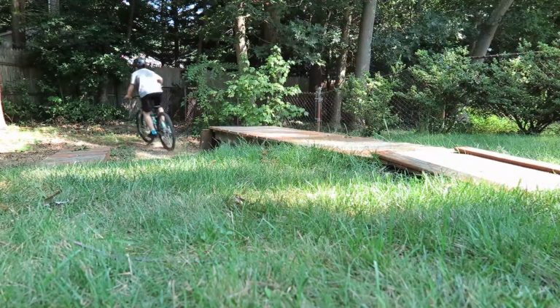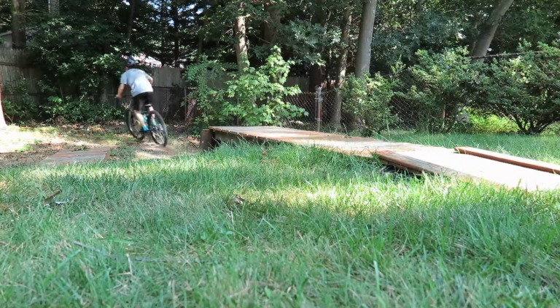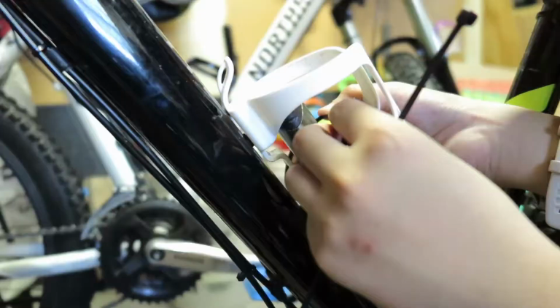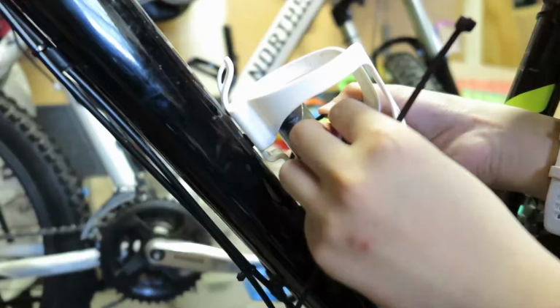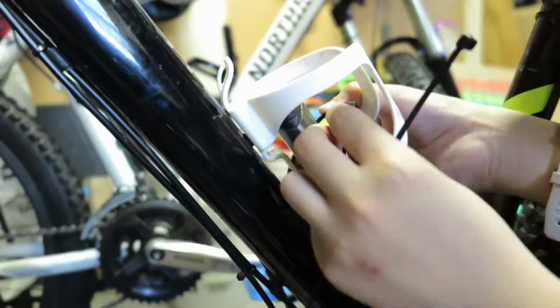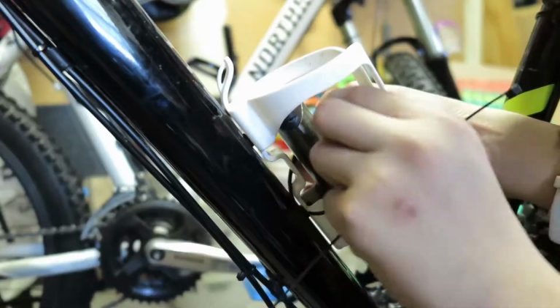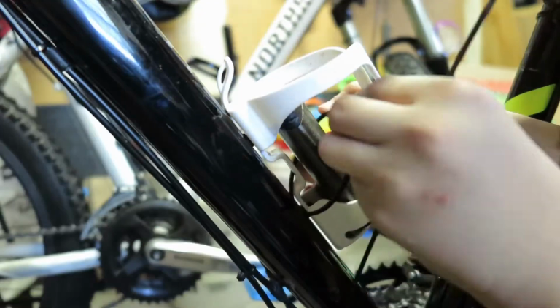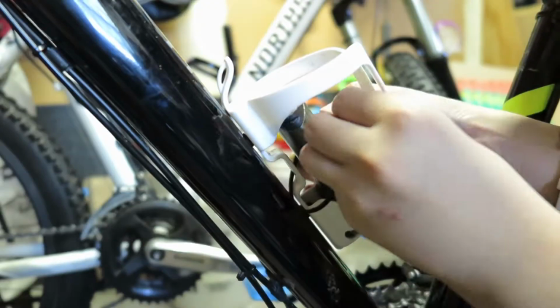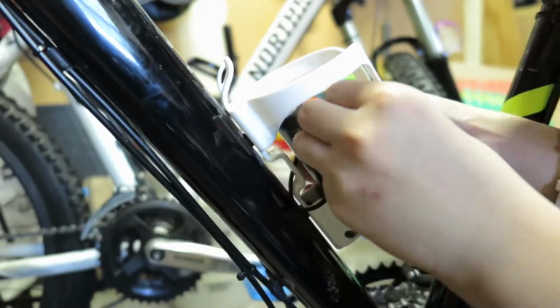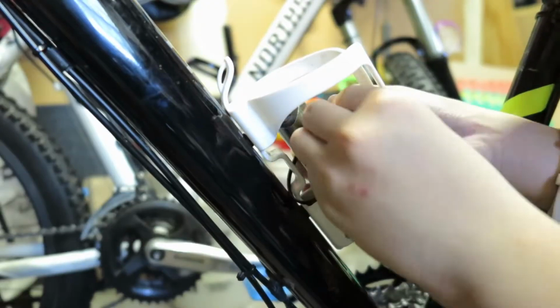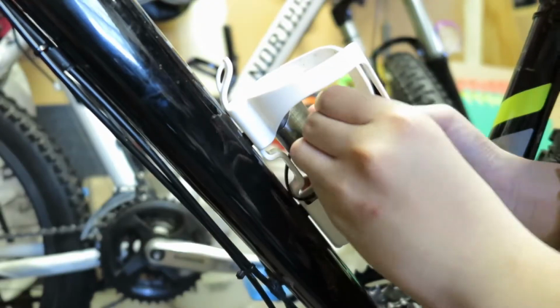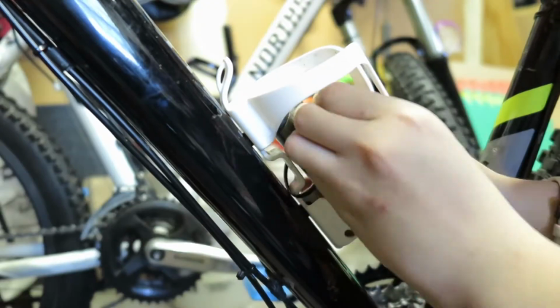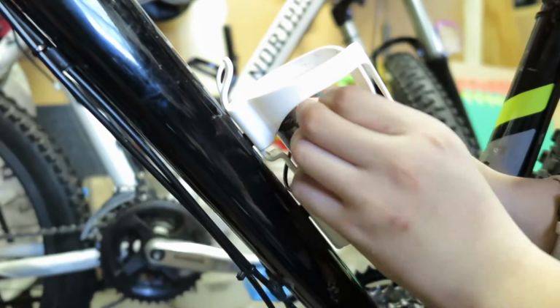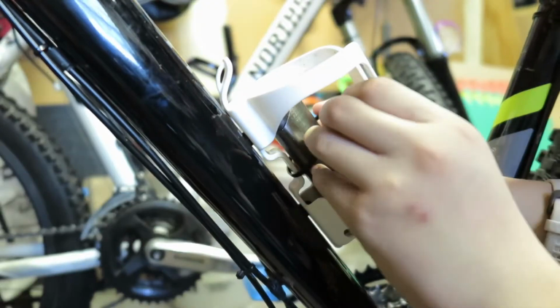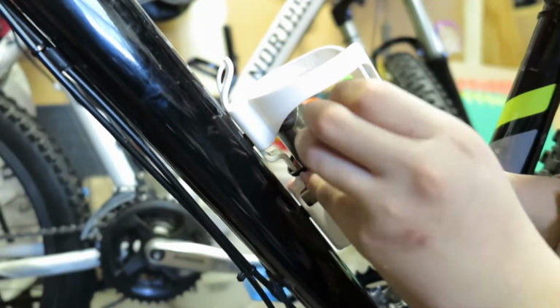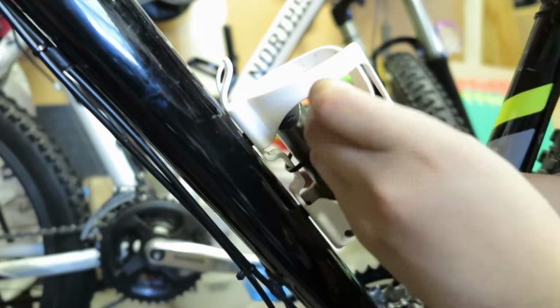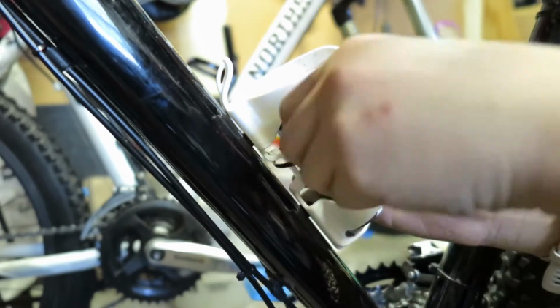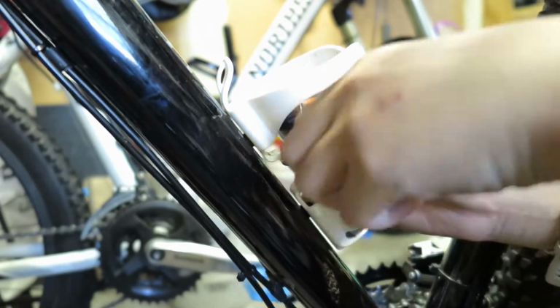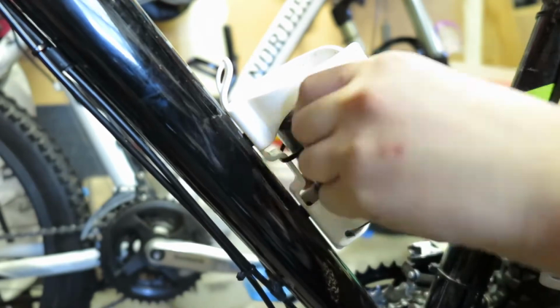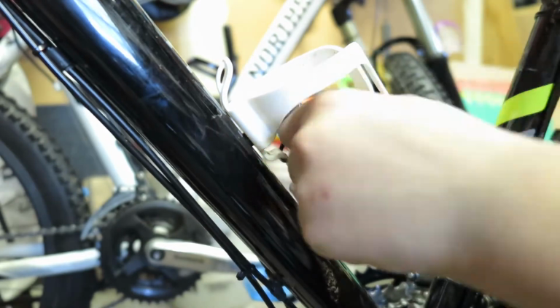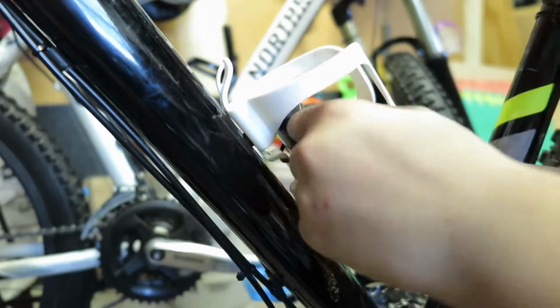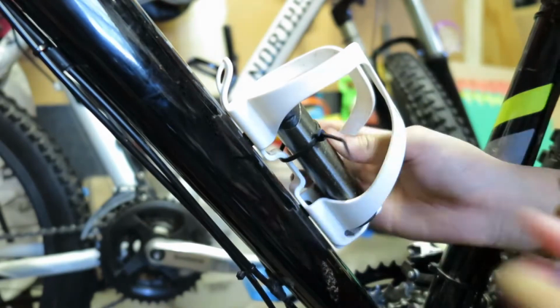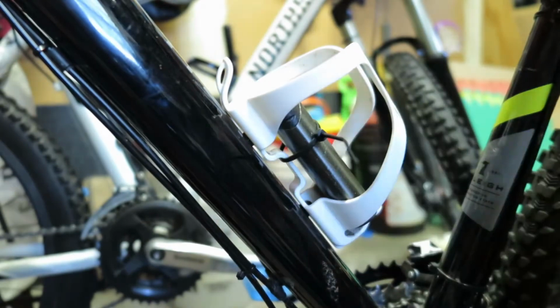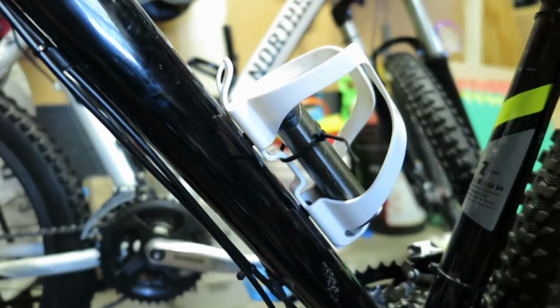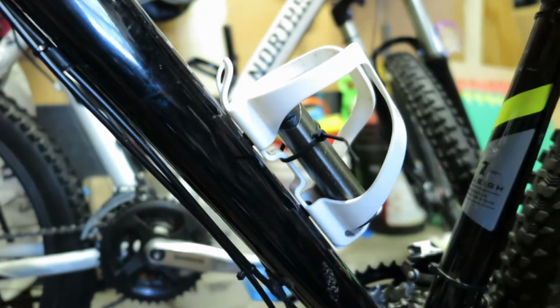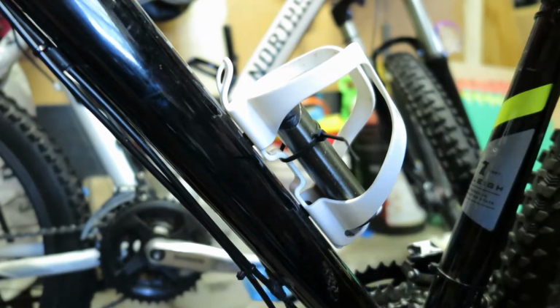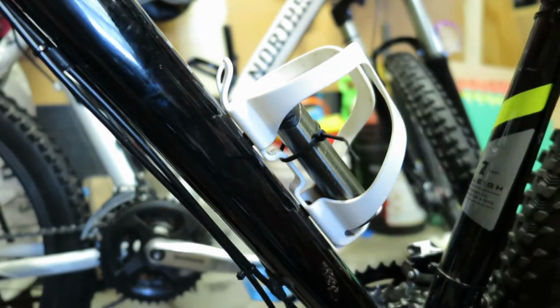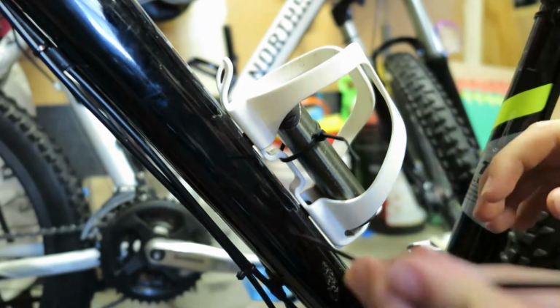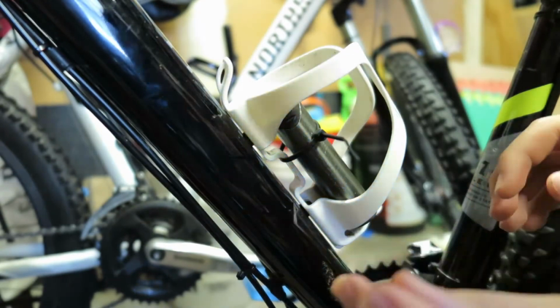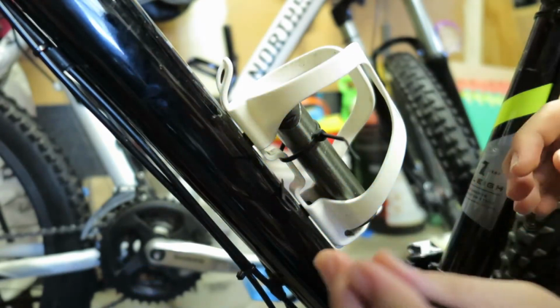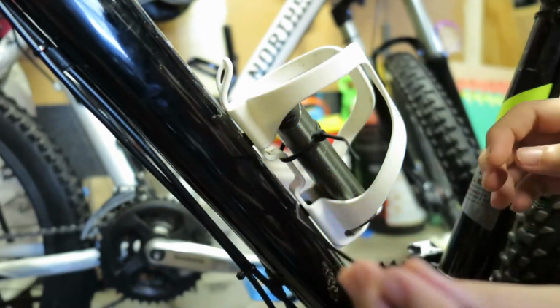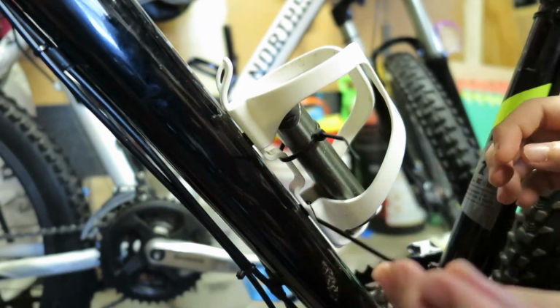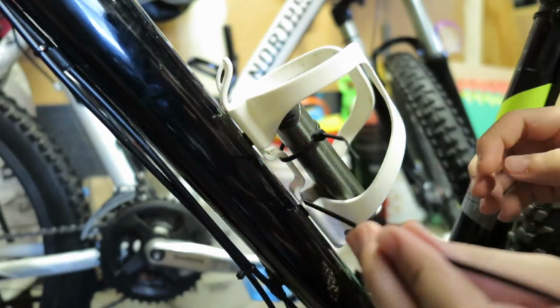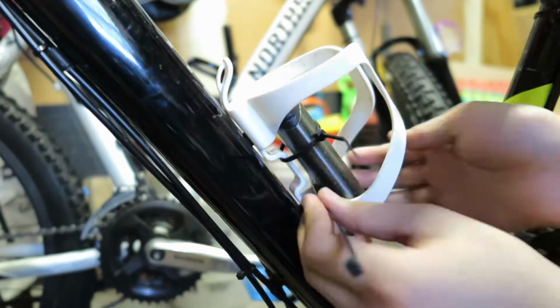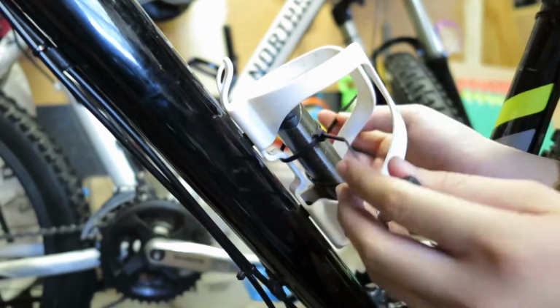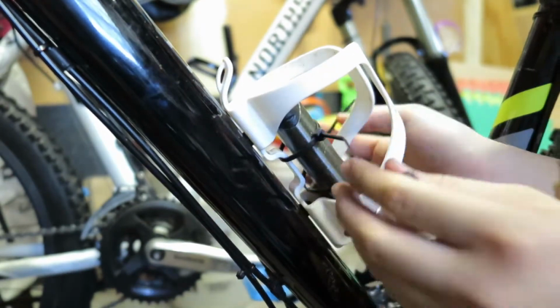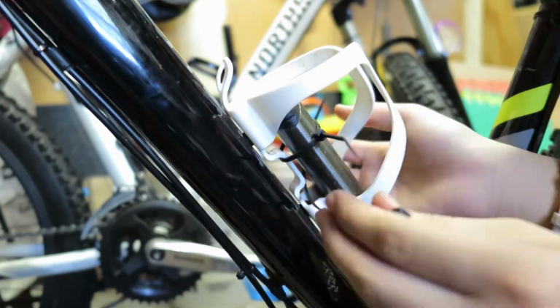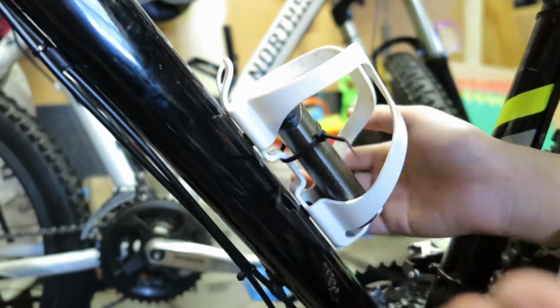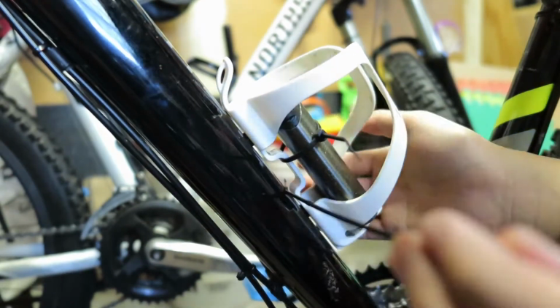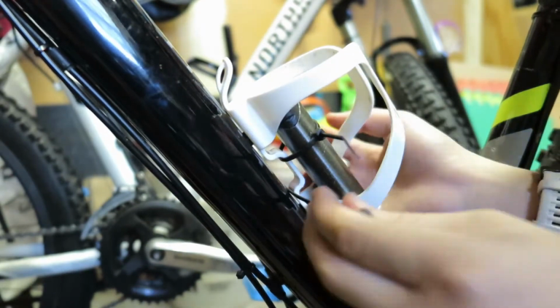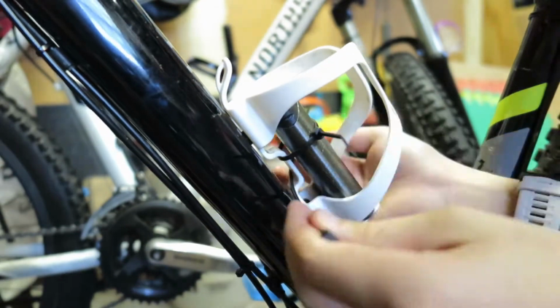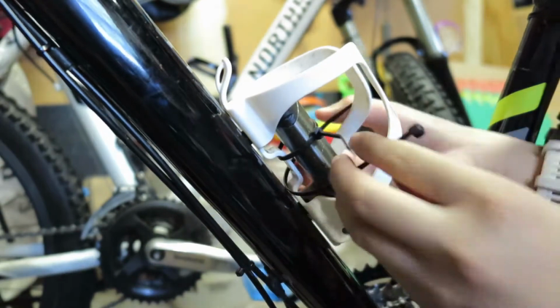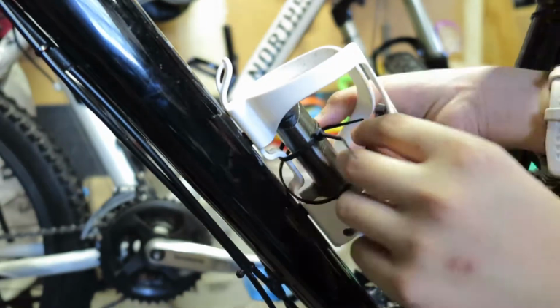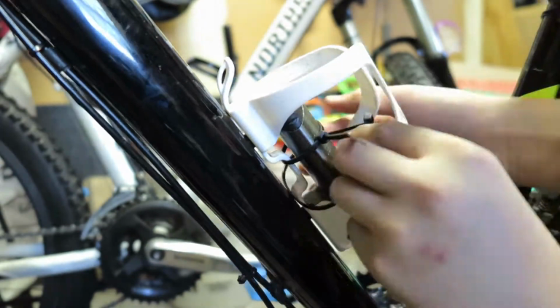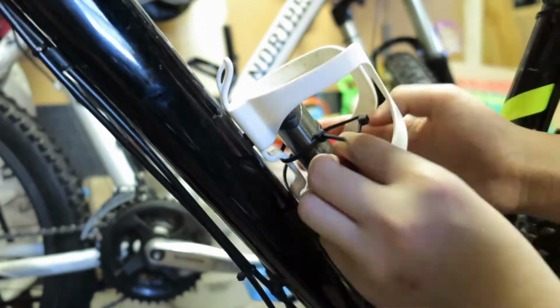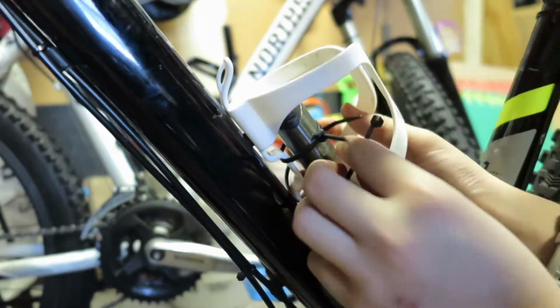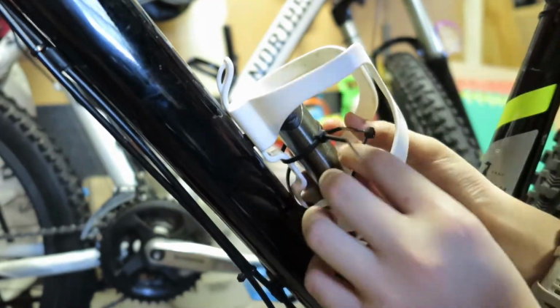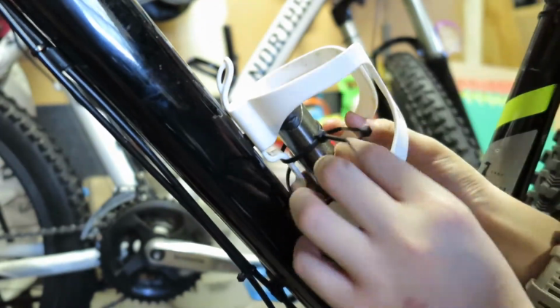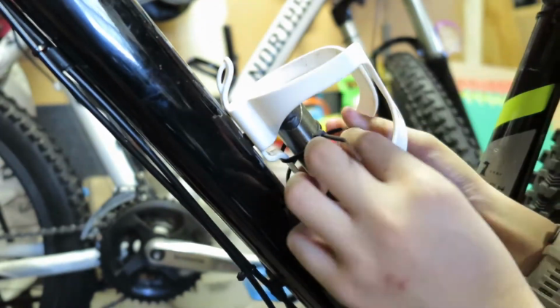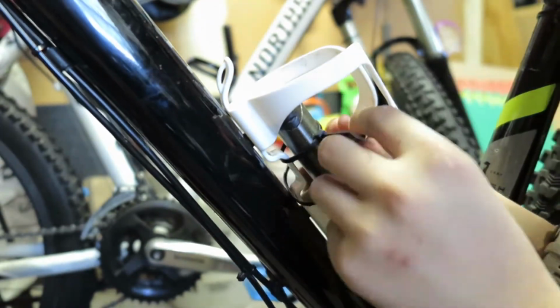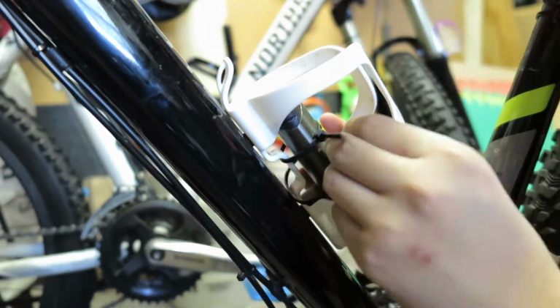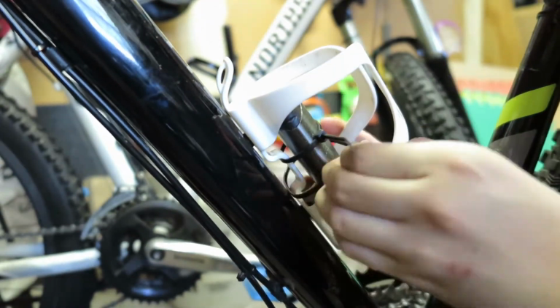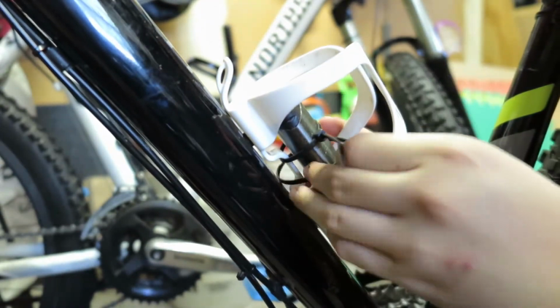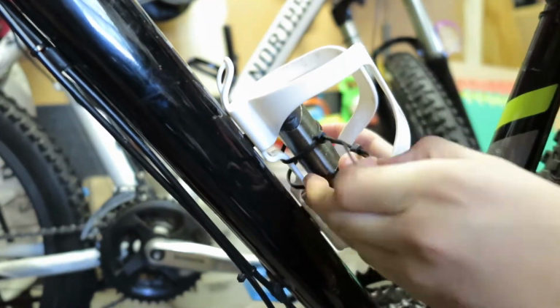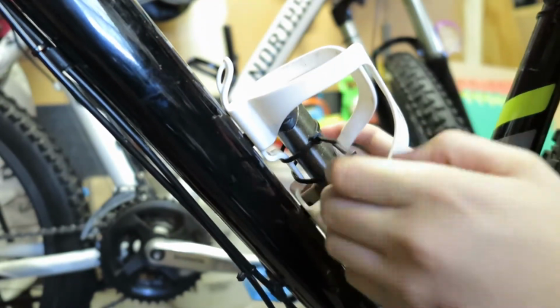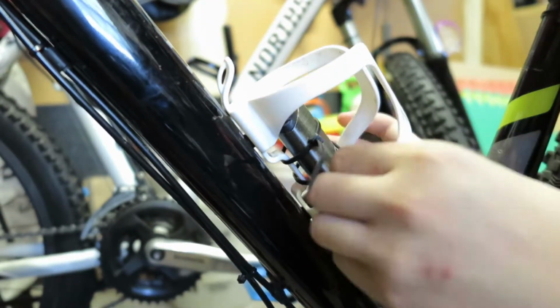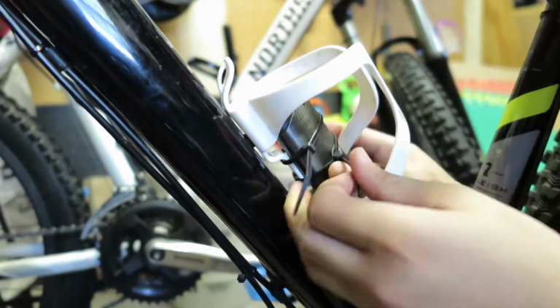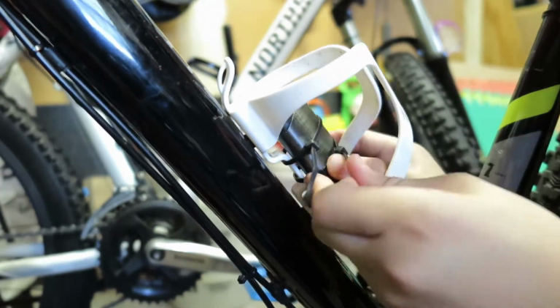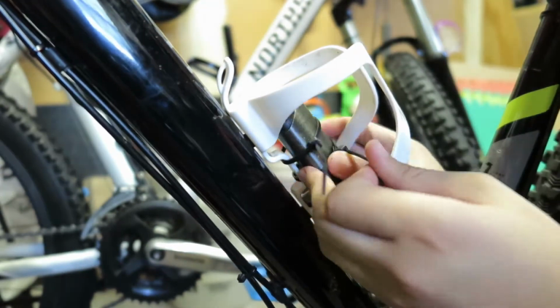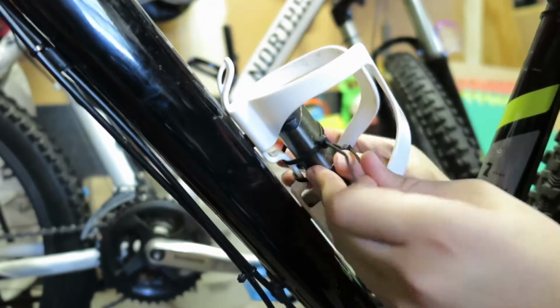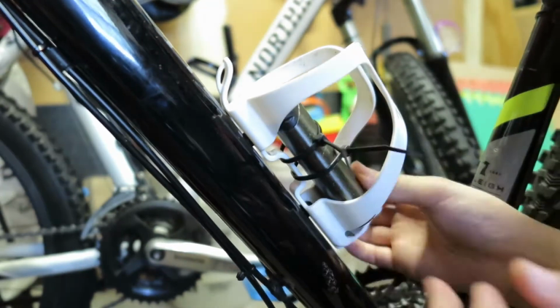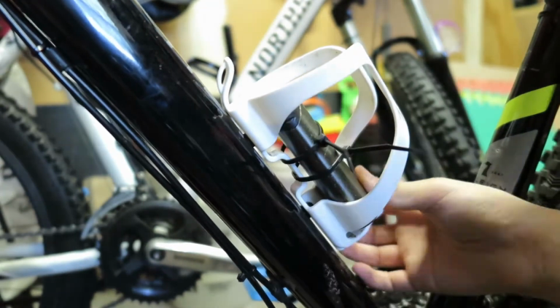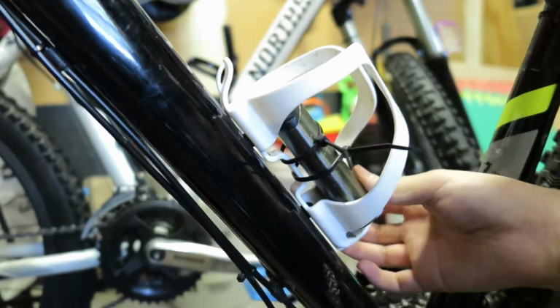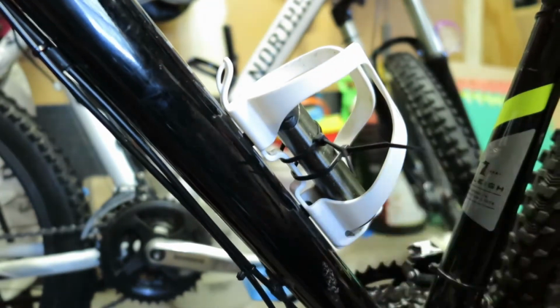A water bottle cage is another place to store things. Just take two zip ties and tie down whatever you want.